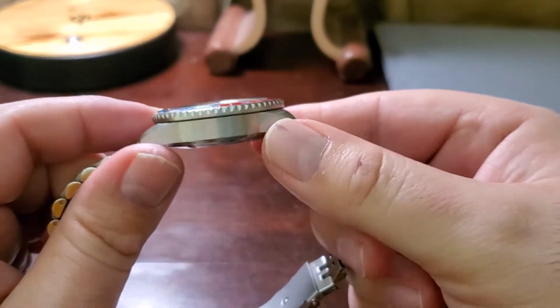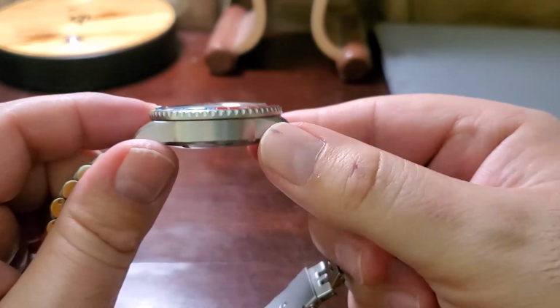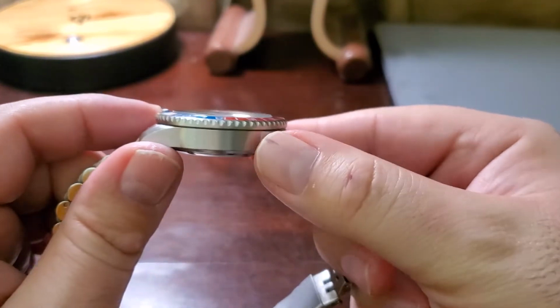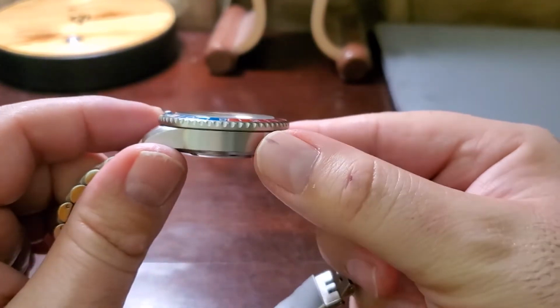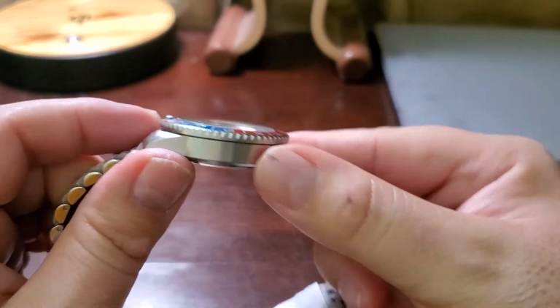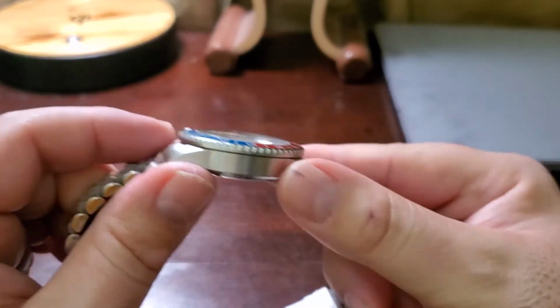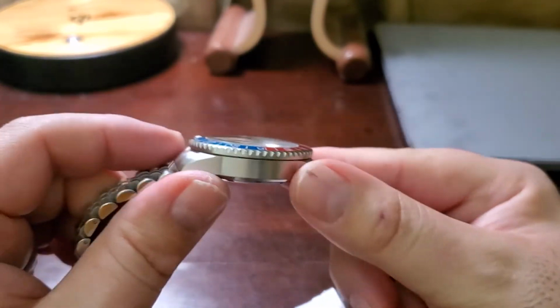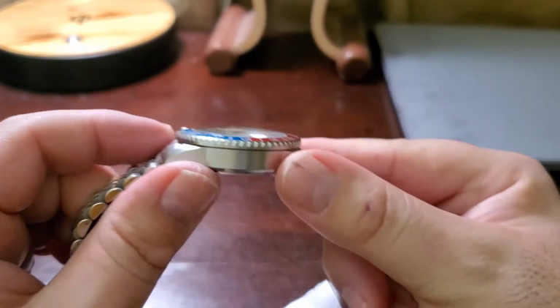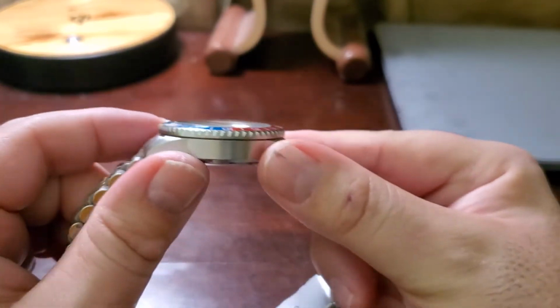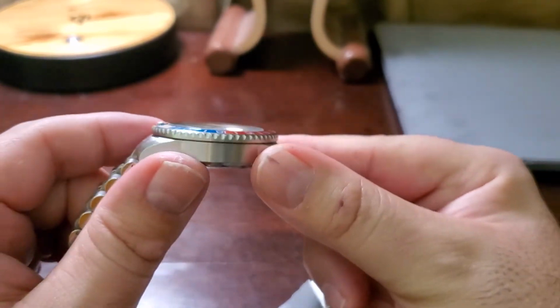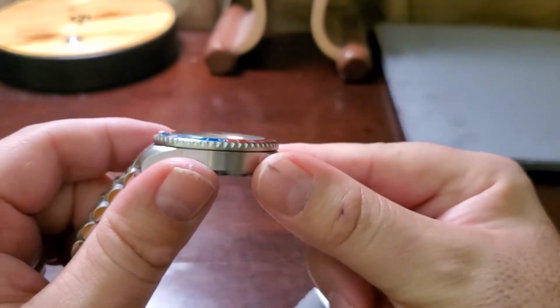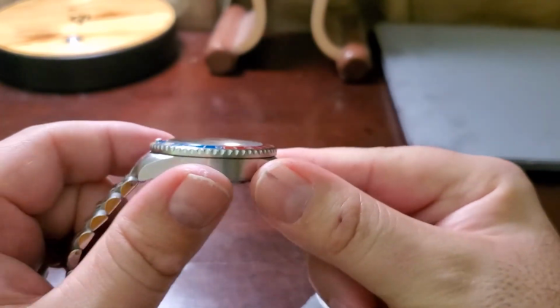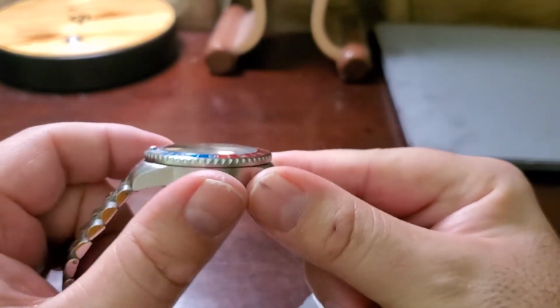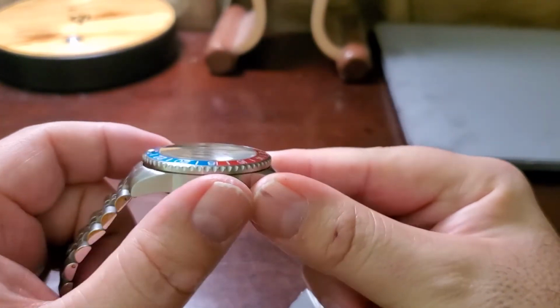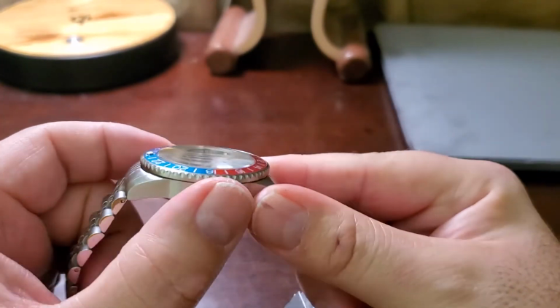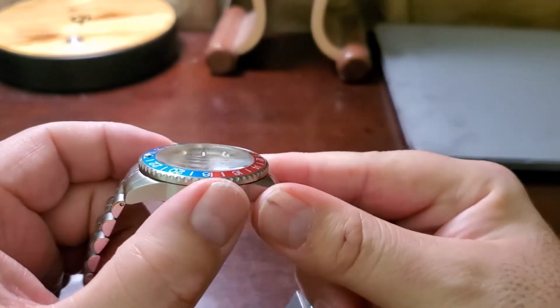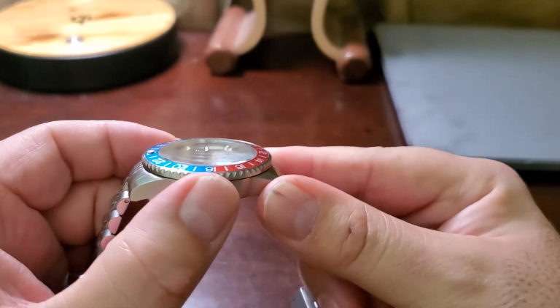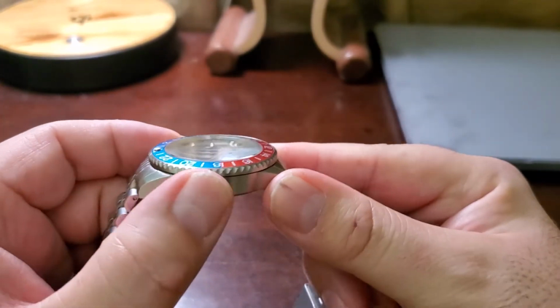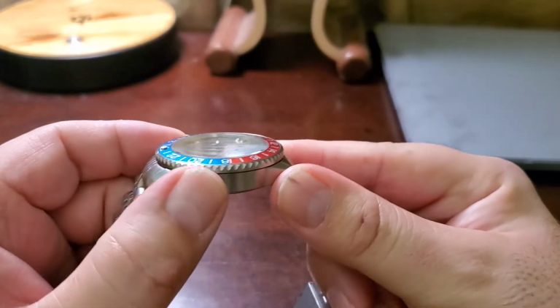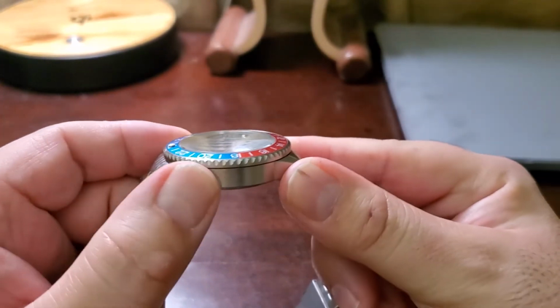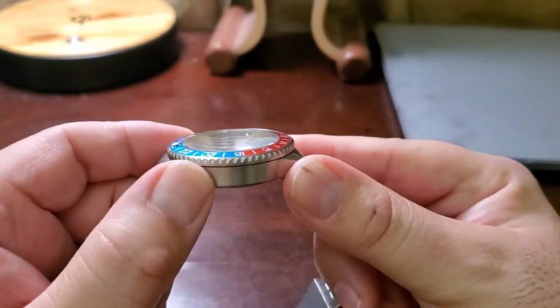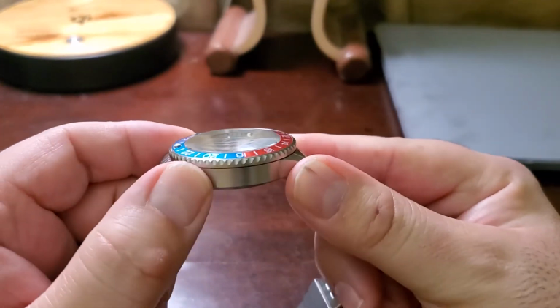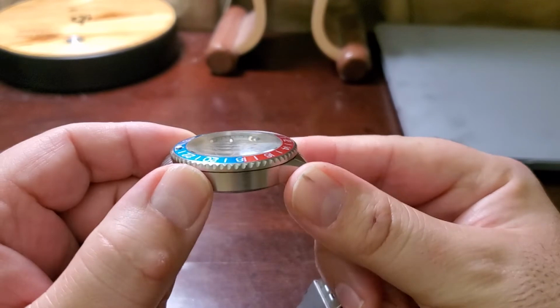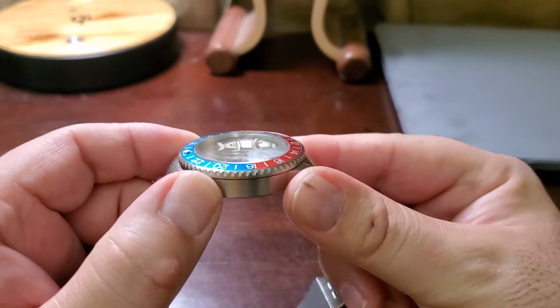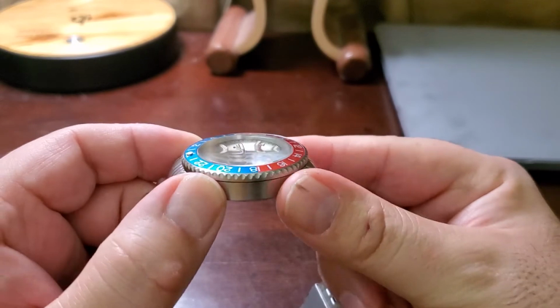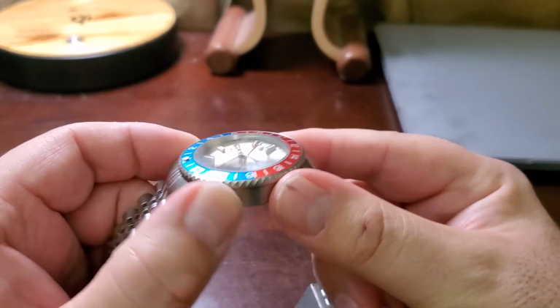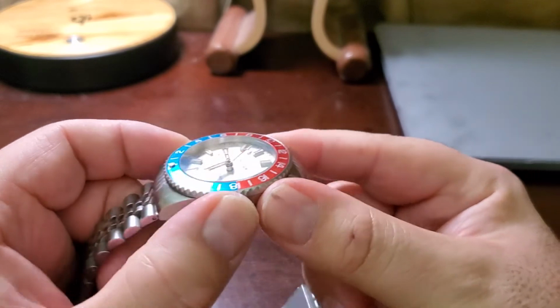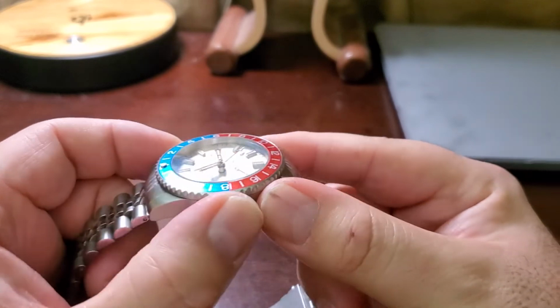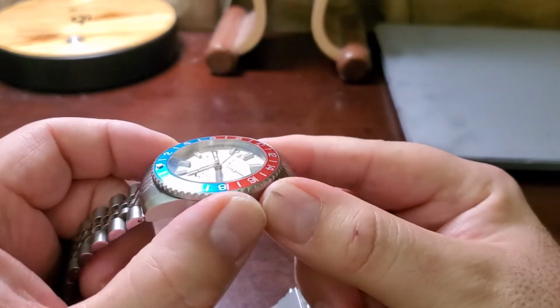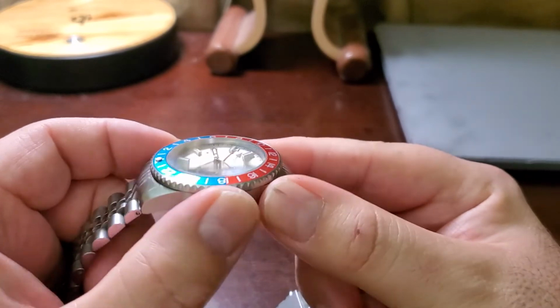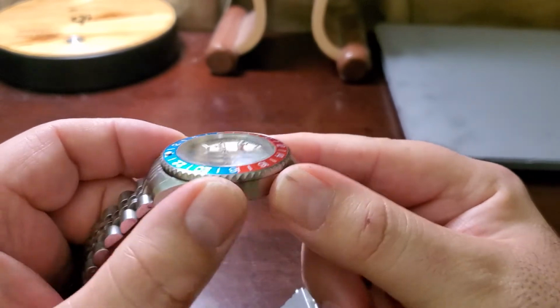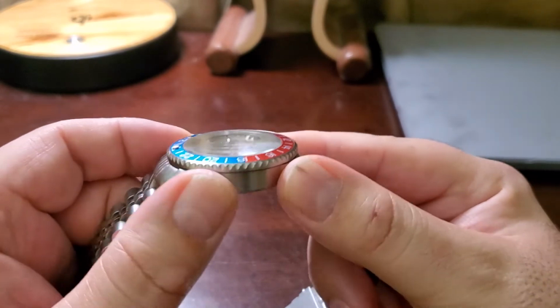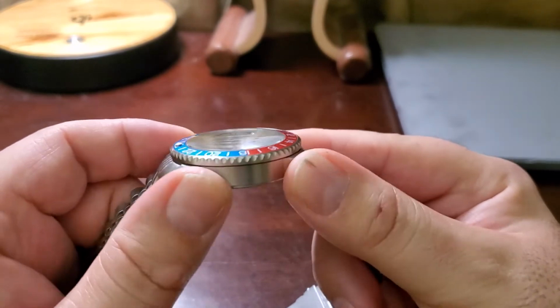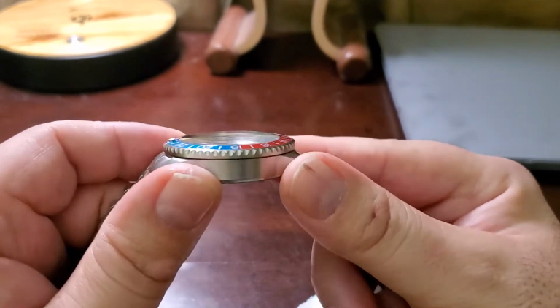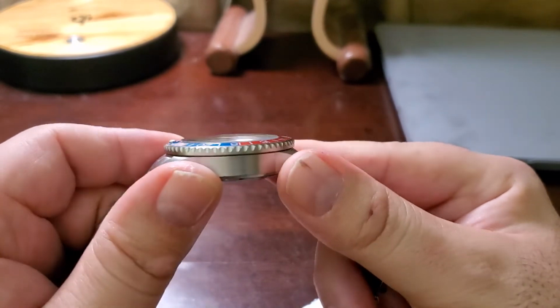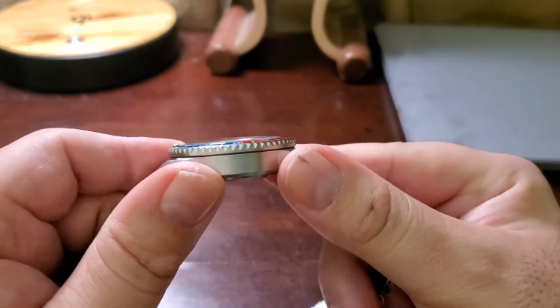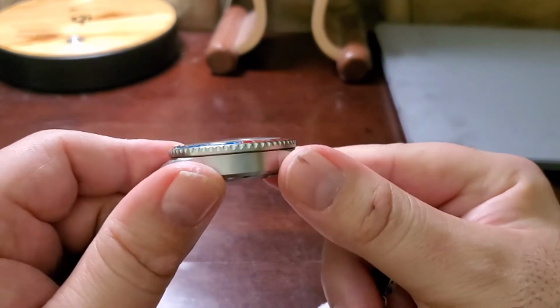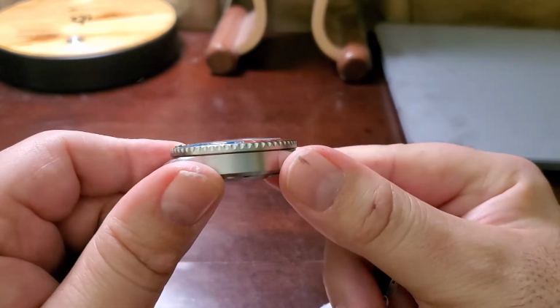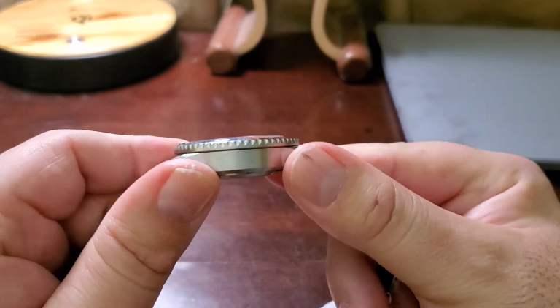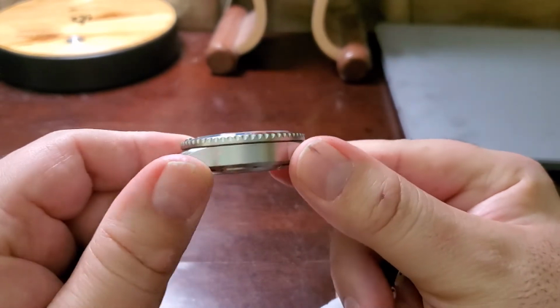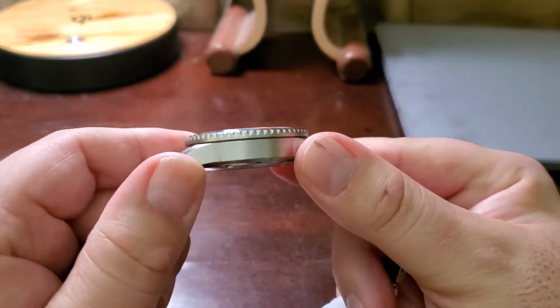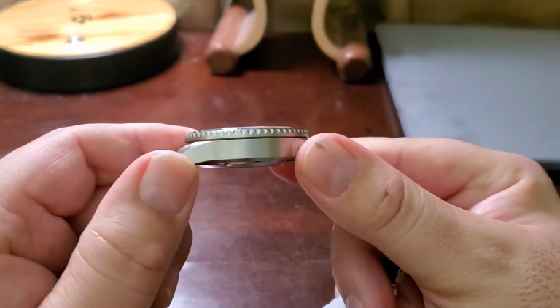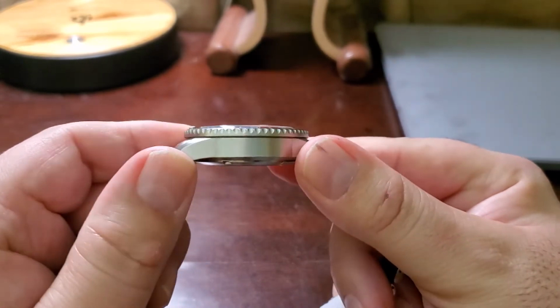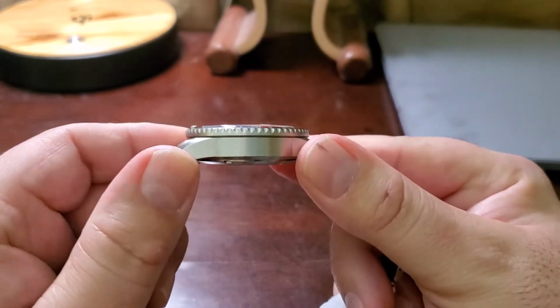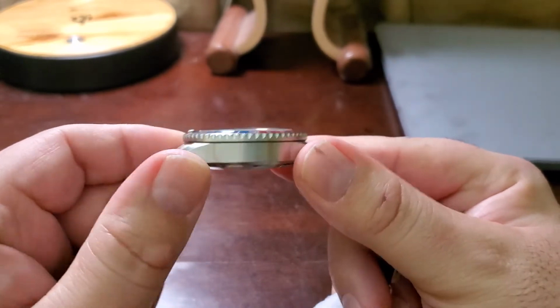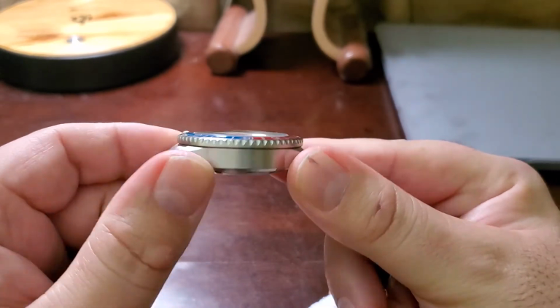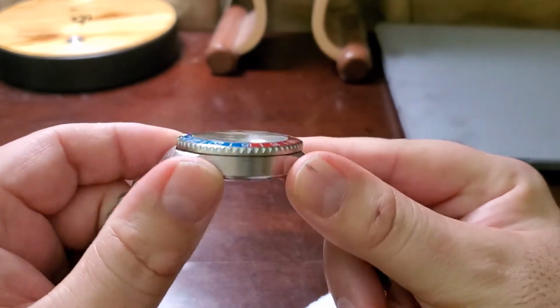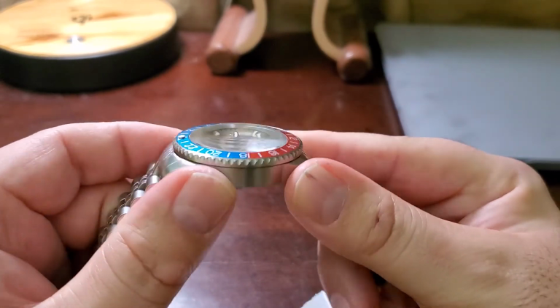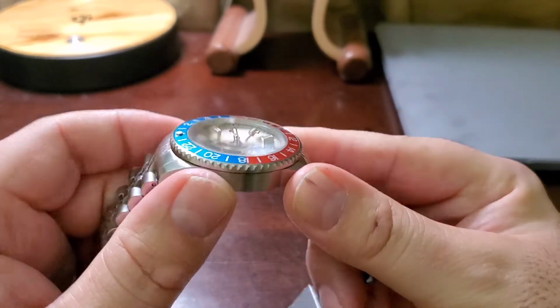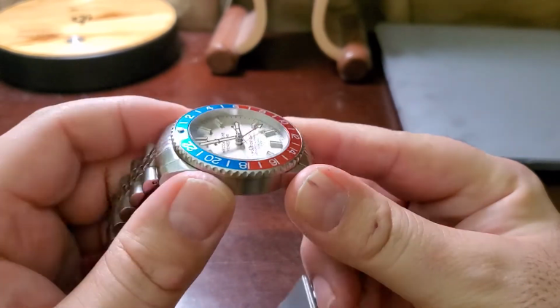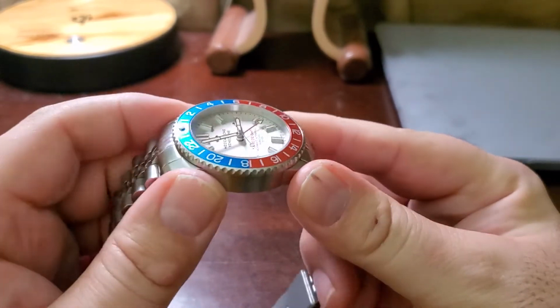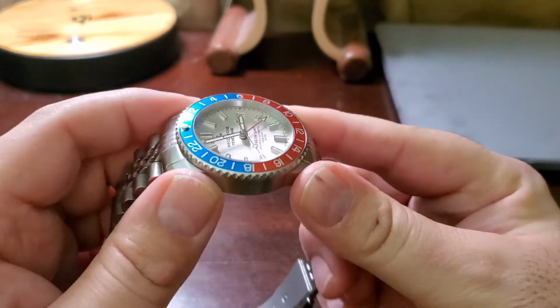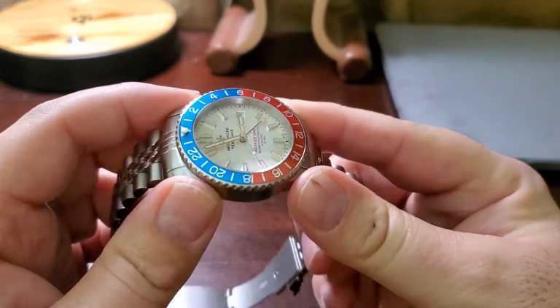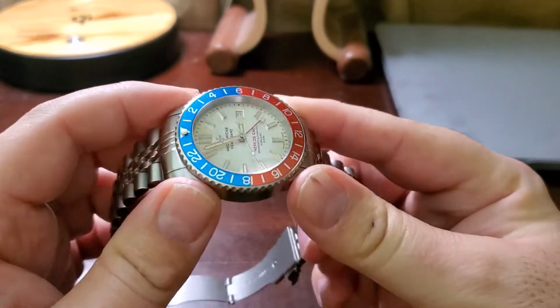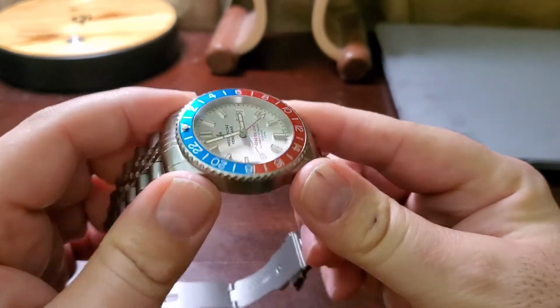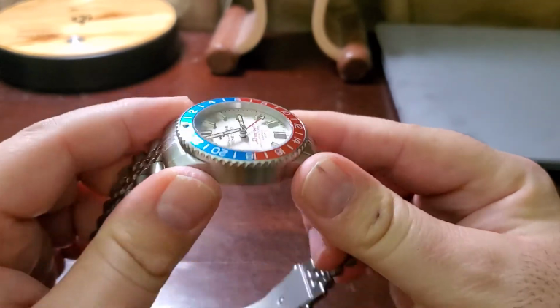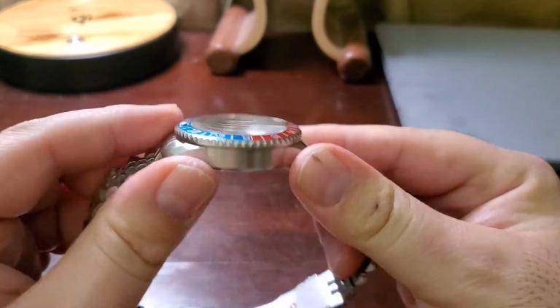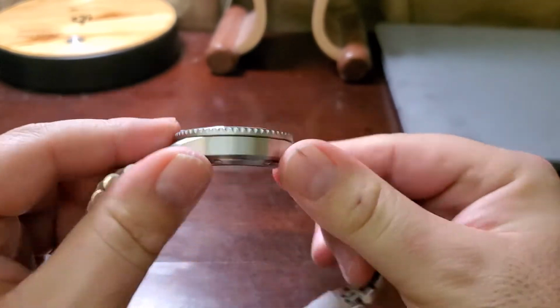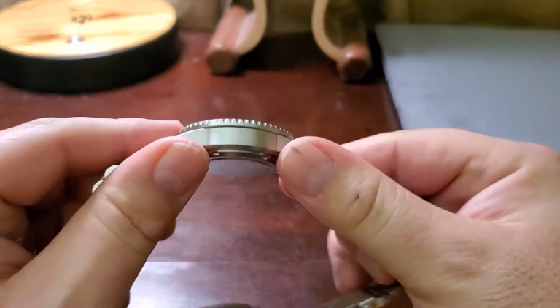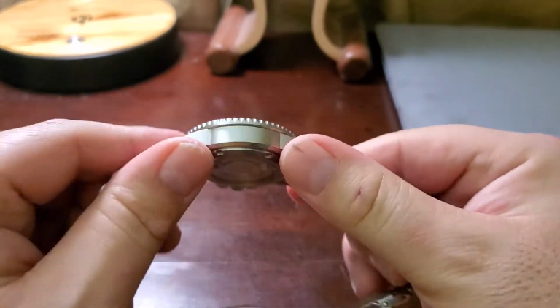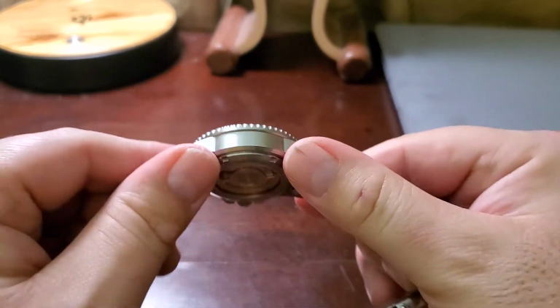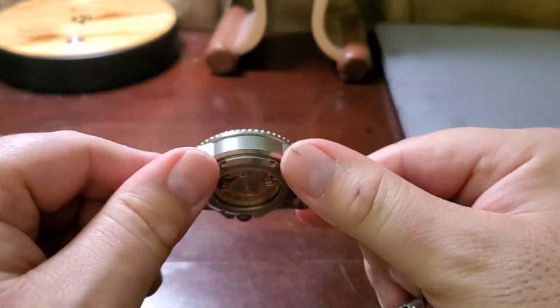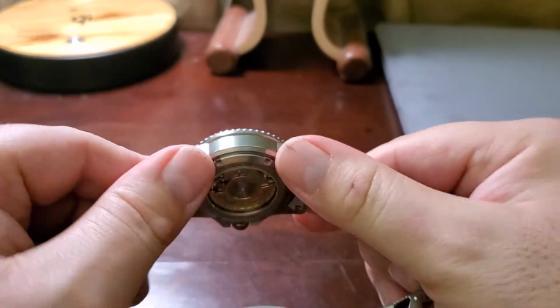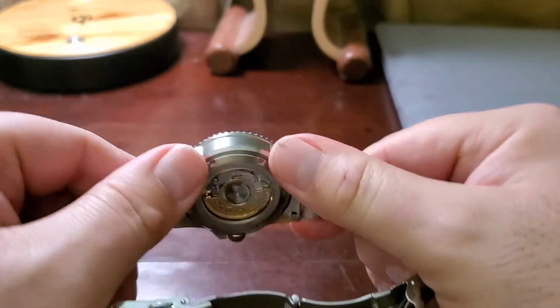This version is 14 millimeters tall. The newer one is a little bit taller than that.